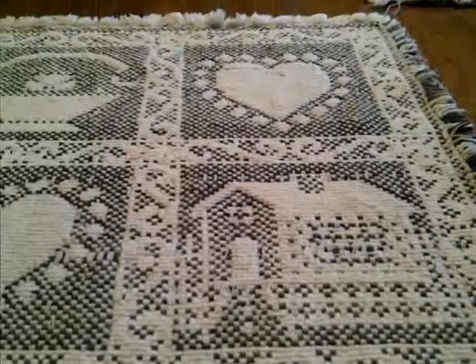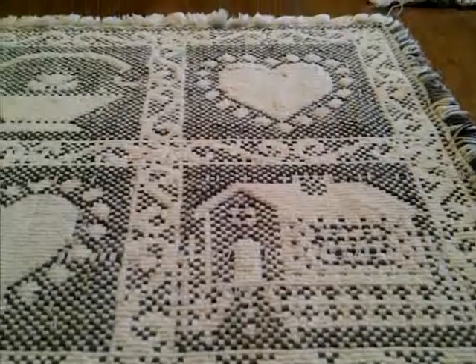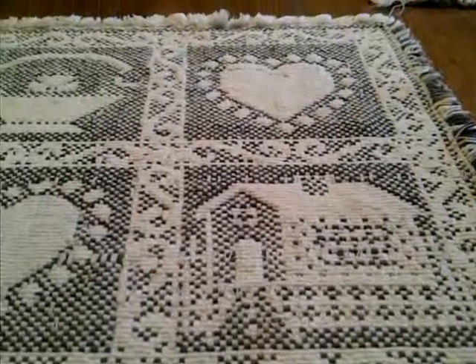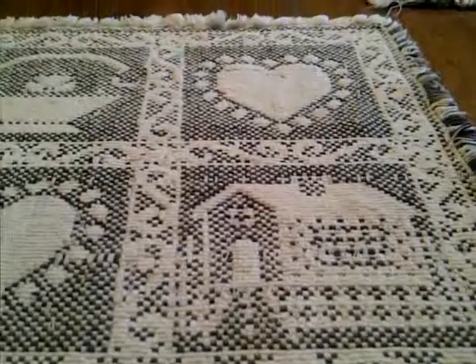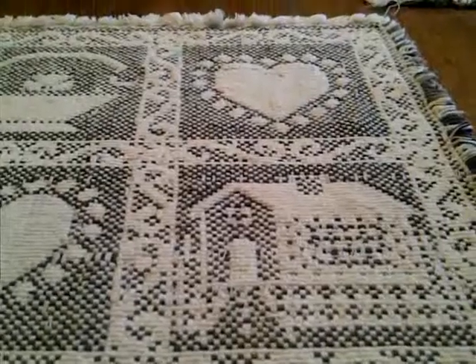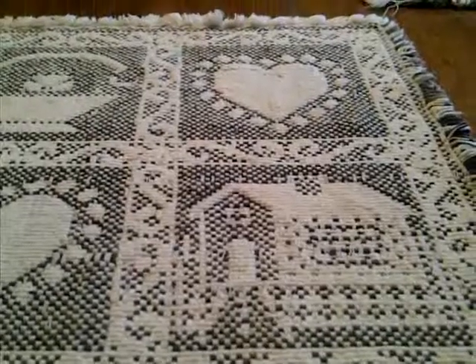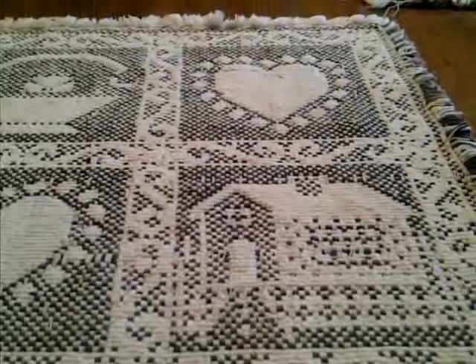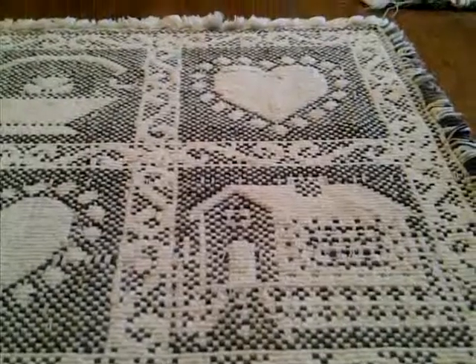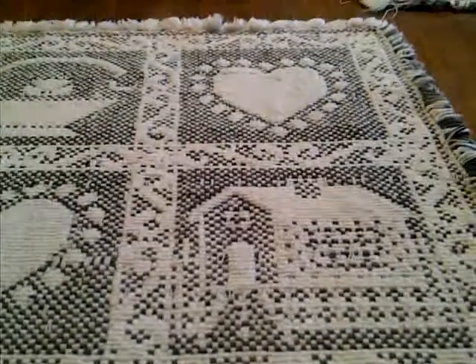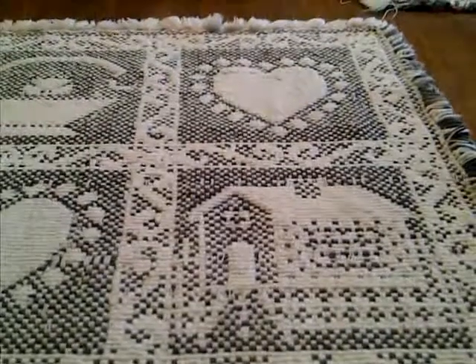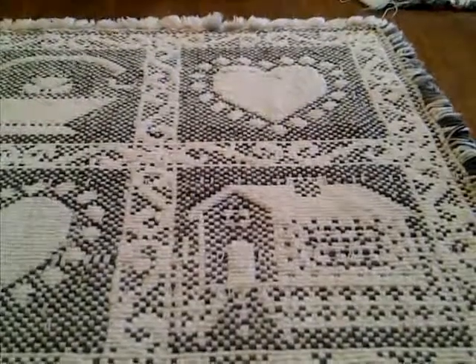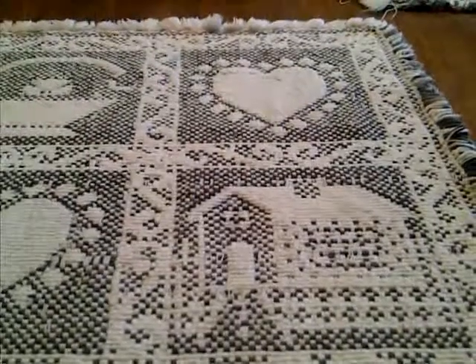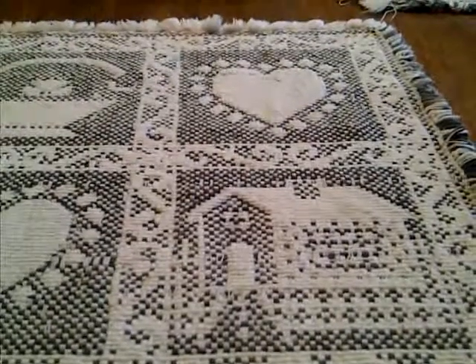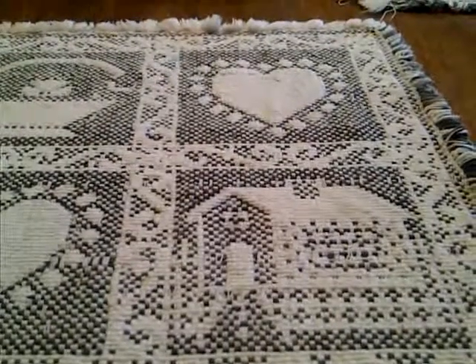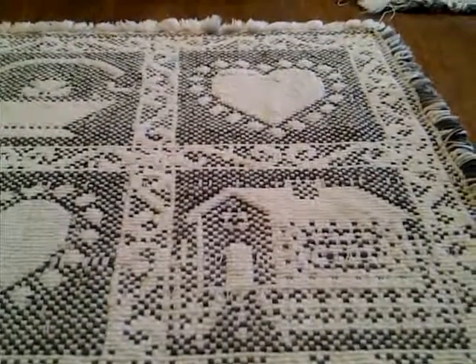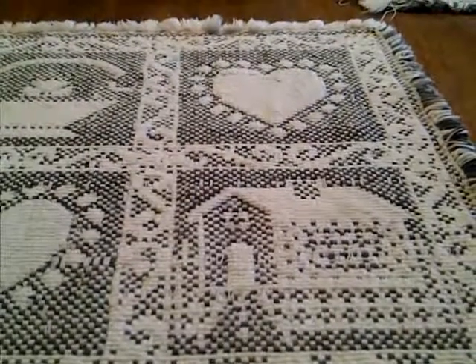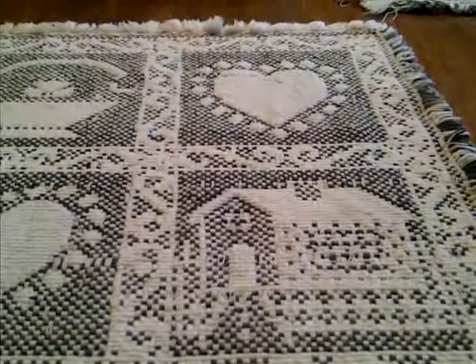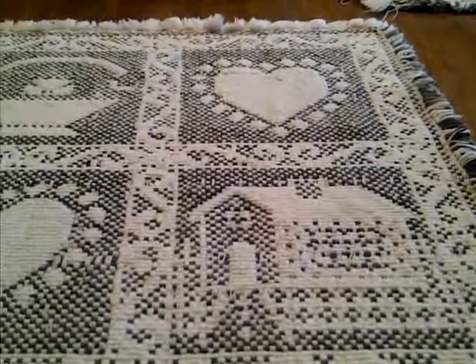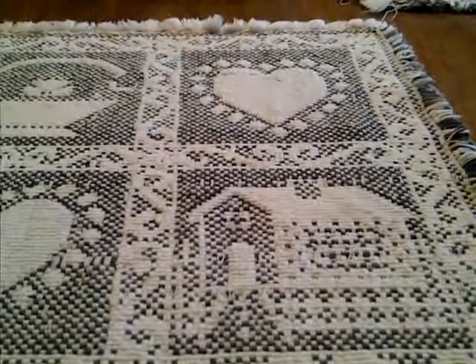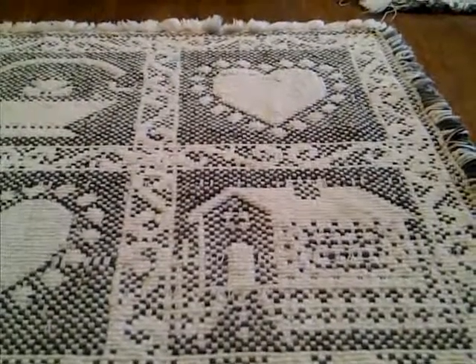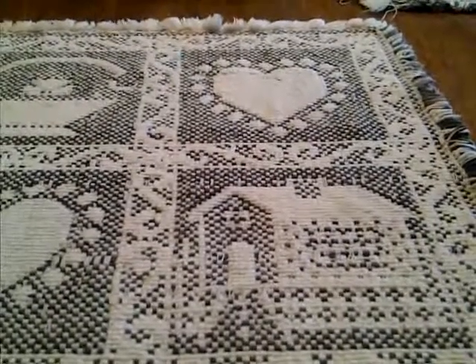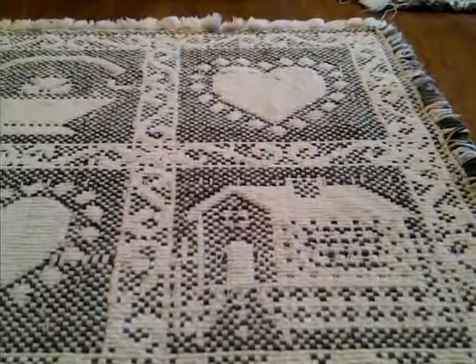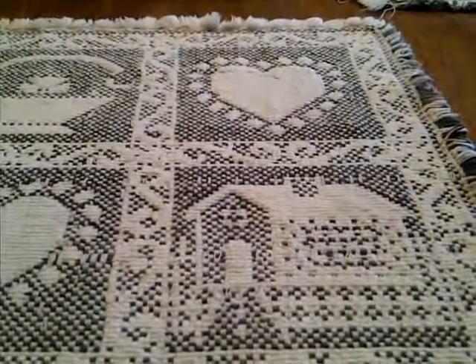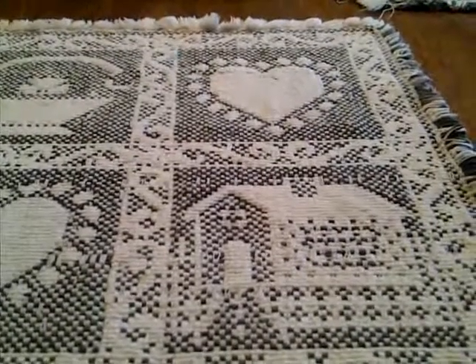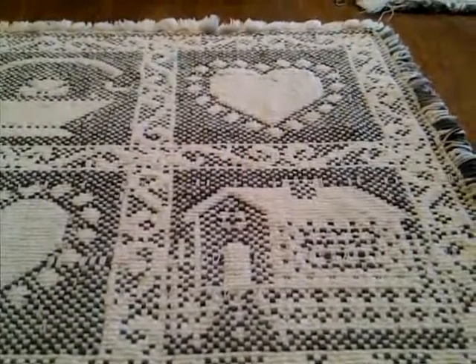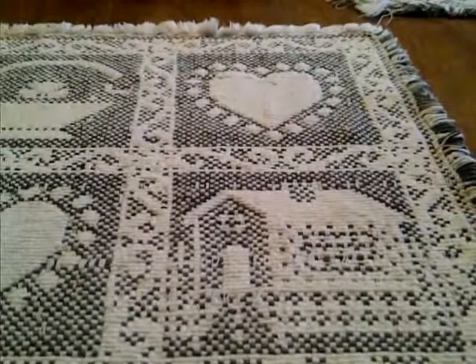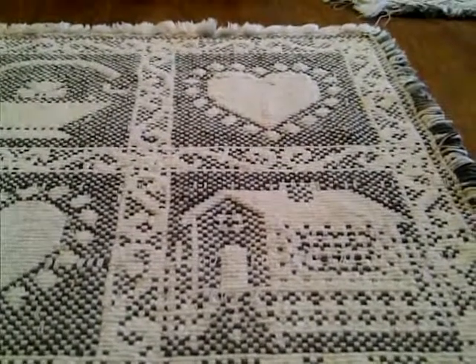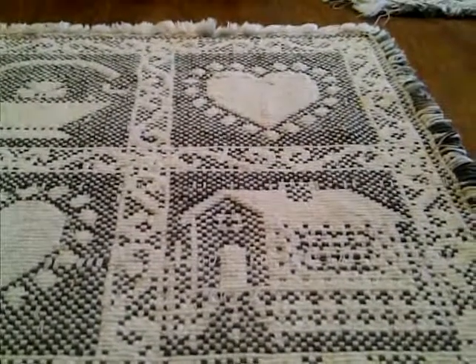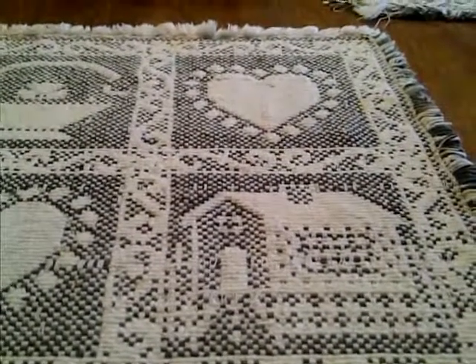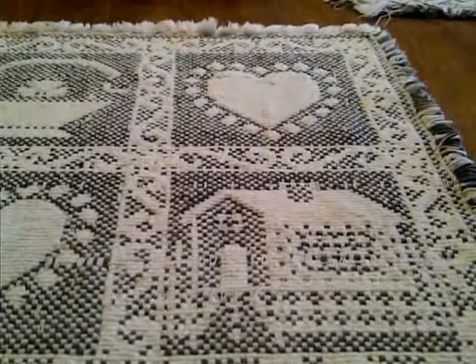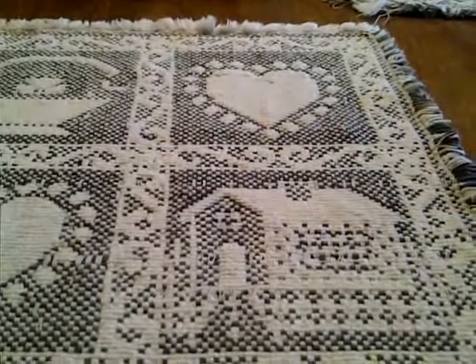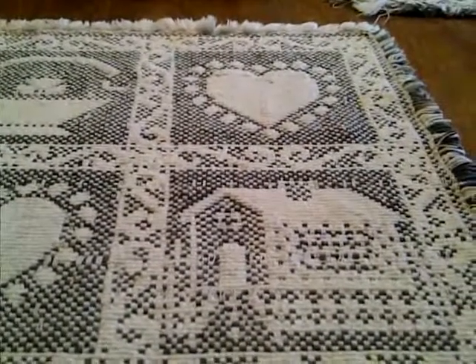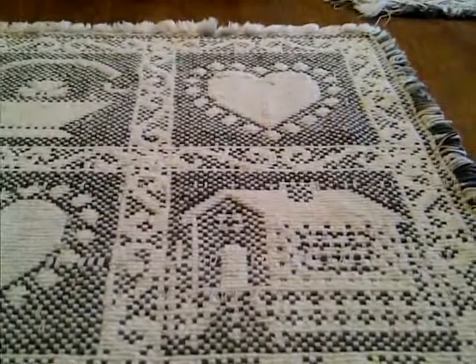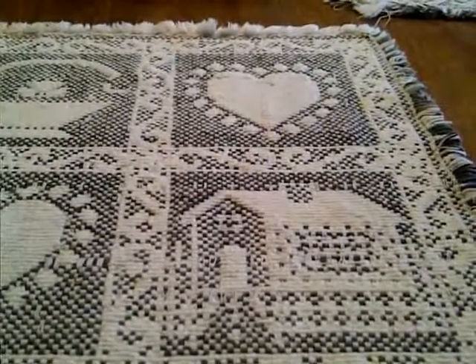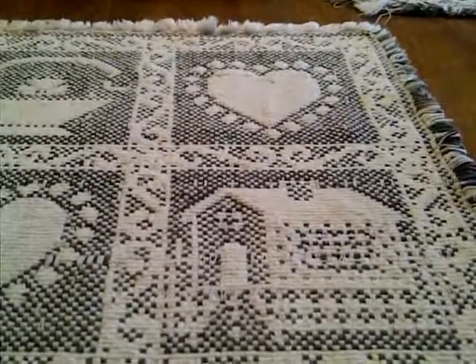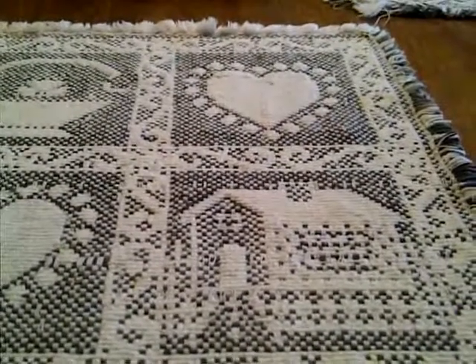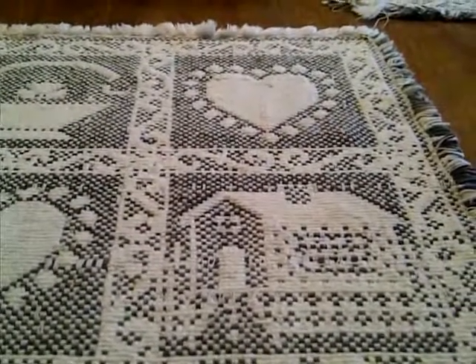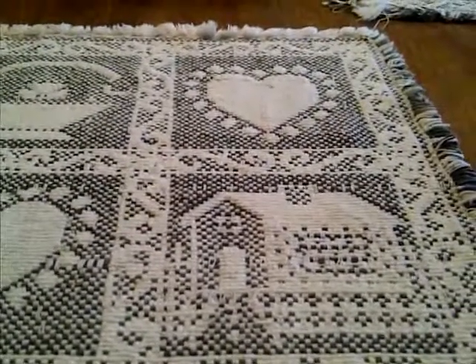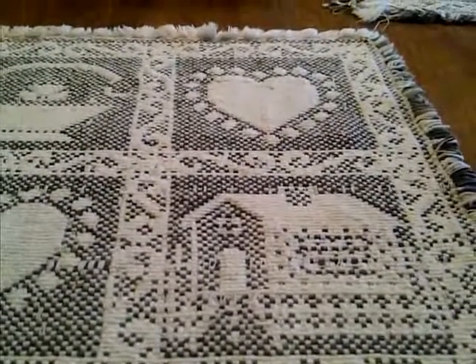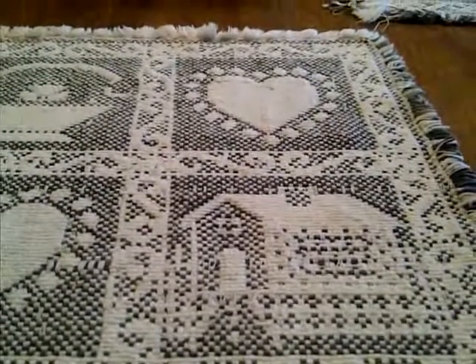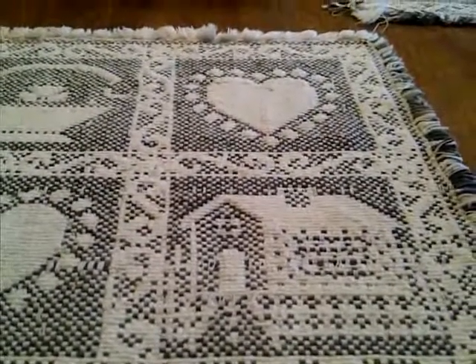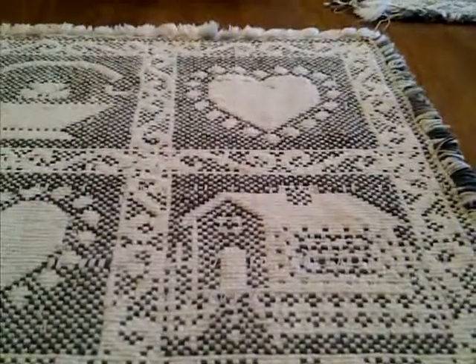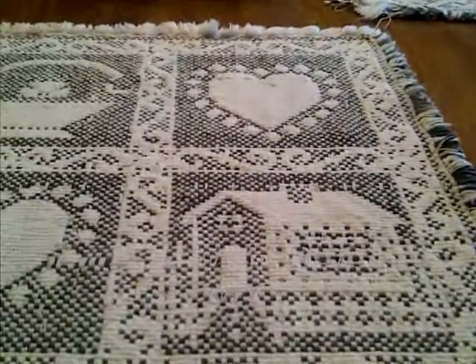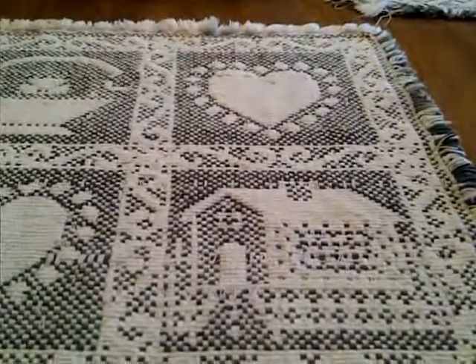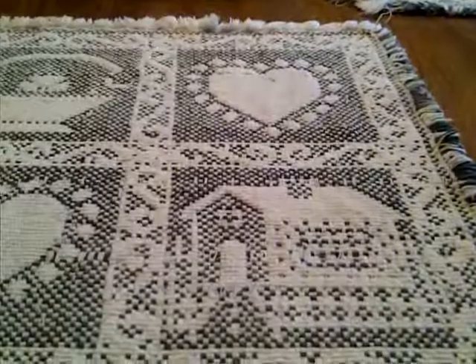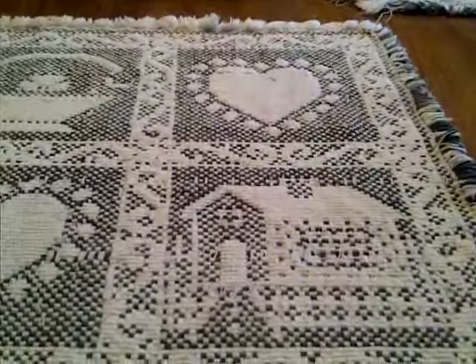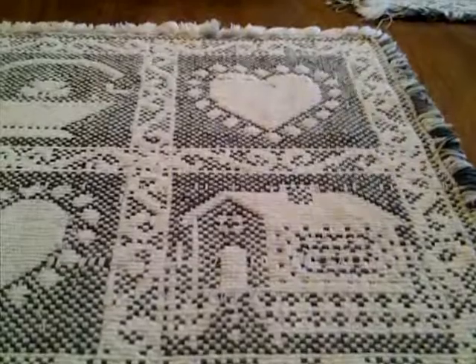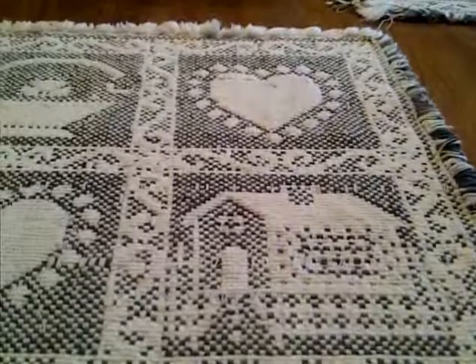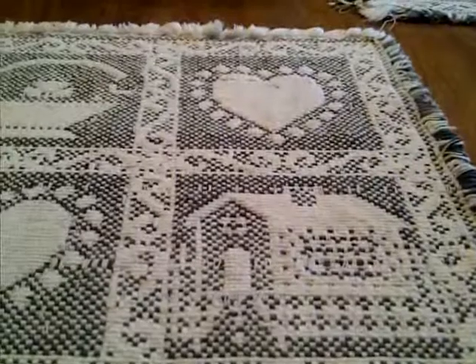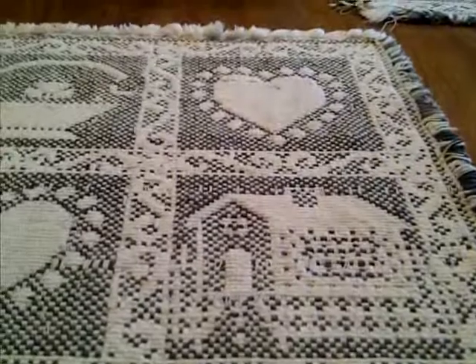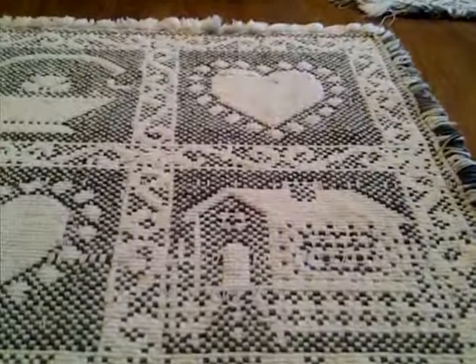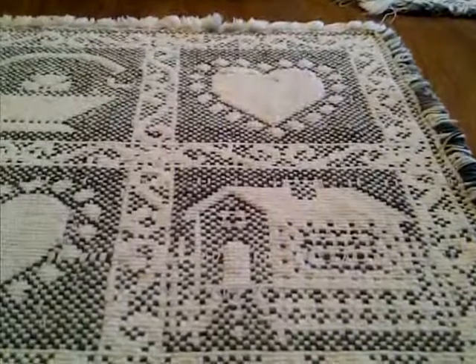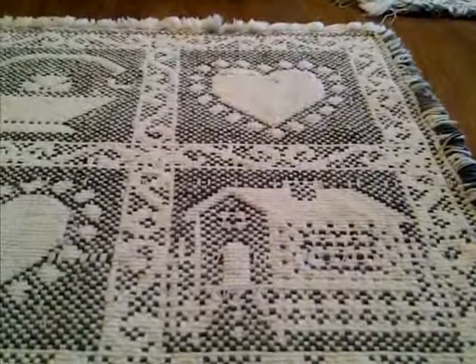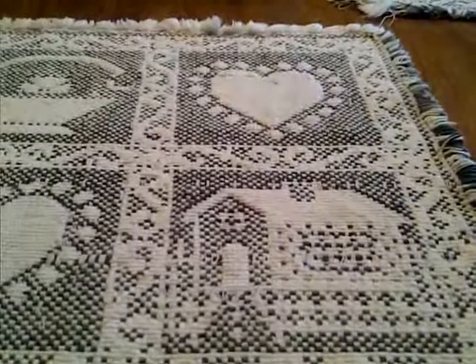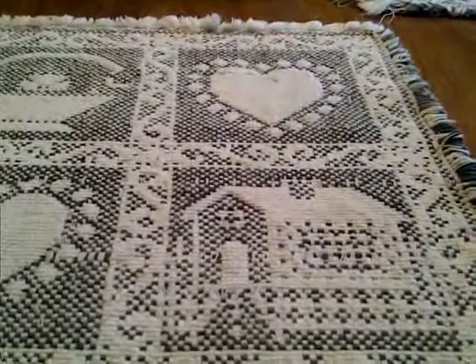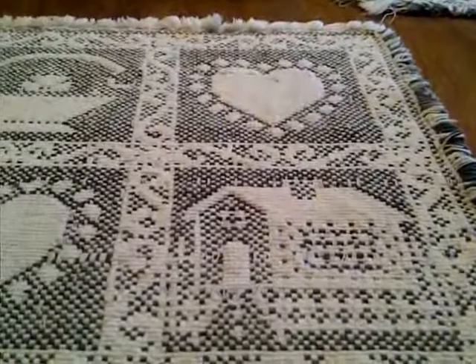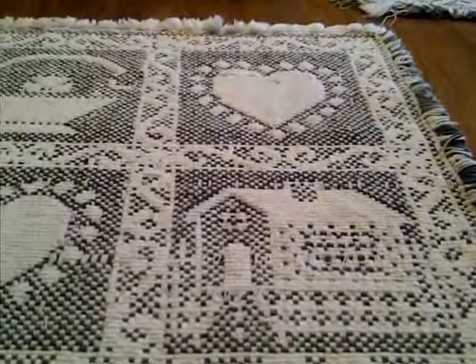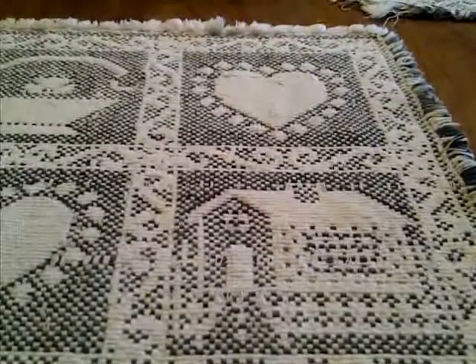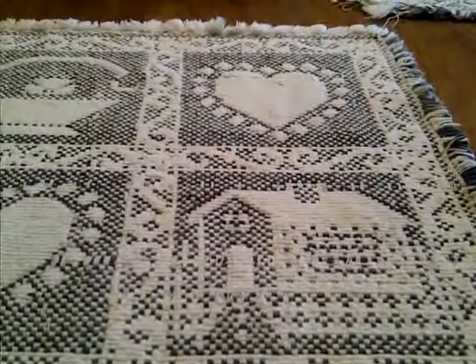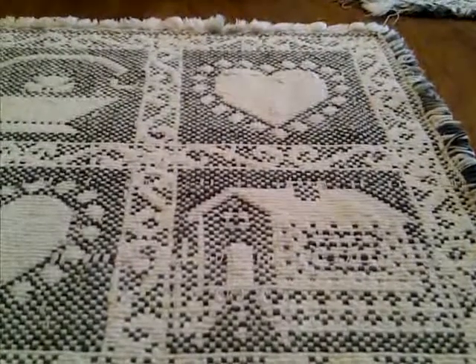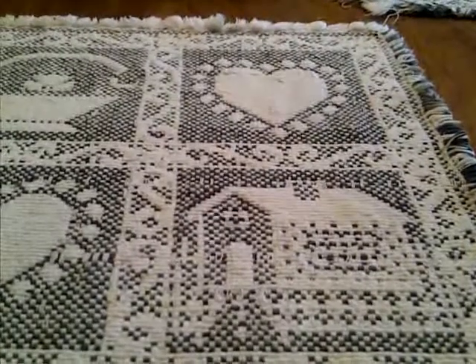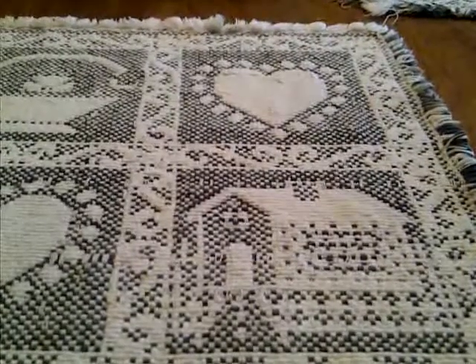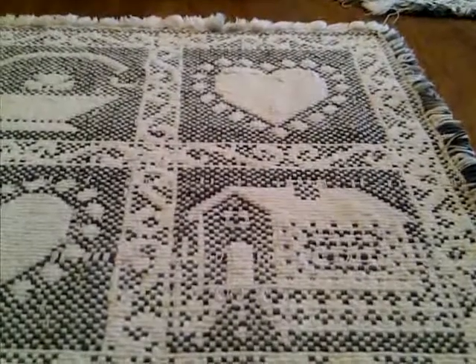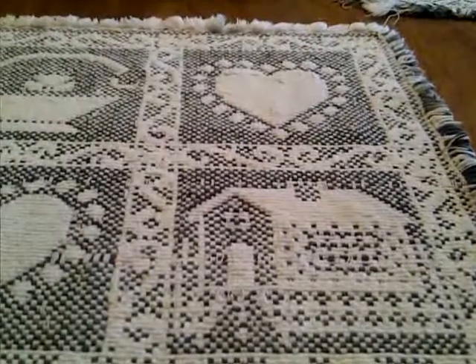Hey there guys, it's Asia, and I wanted to show you this project that I worked on — I actually had it made yesterday.